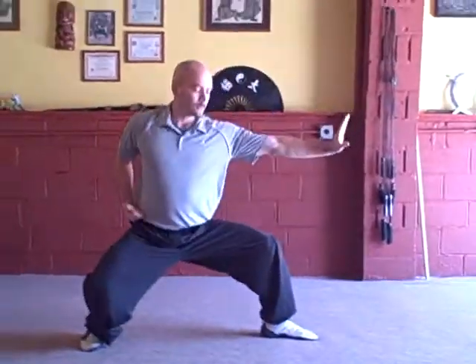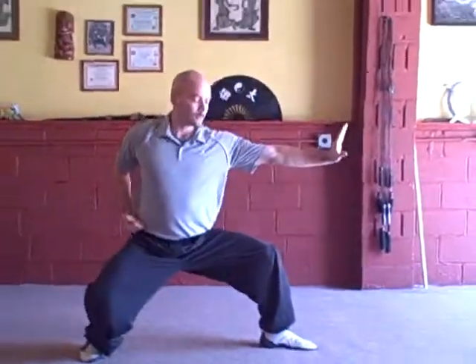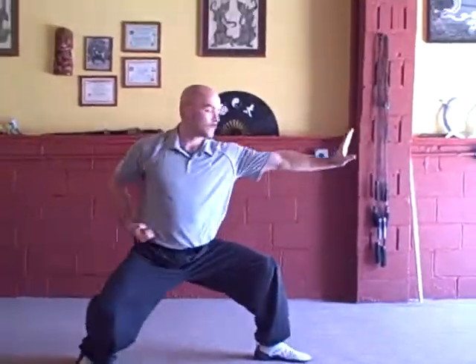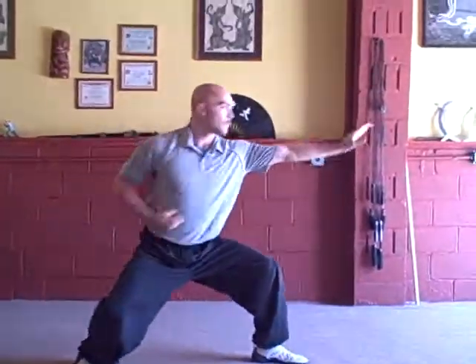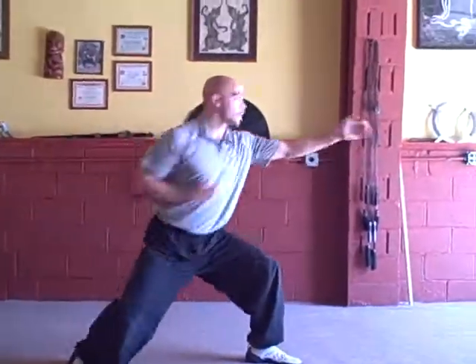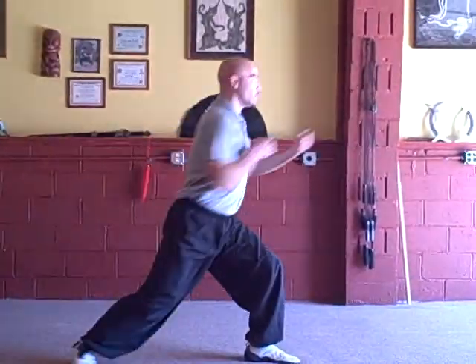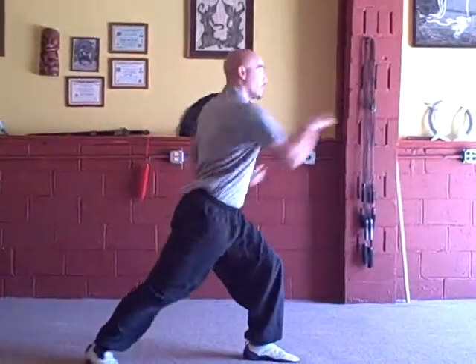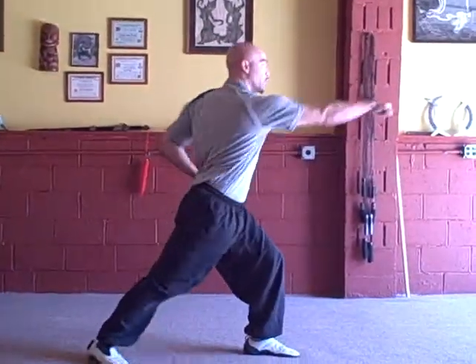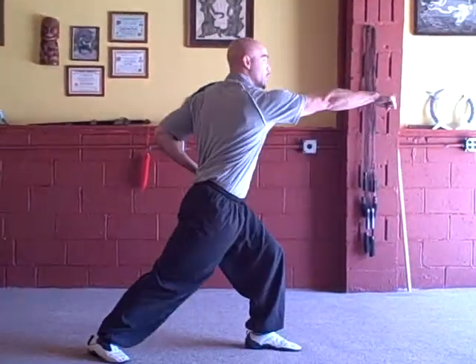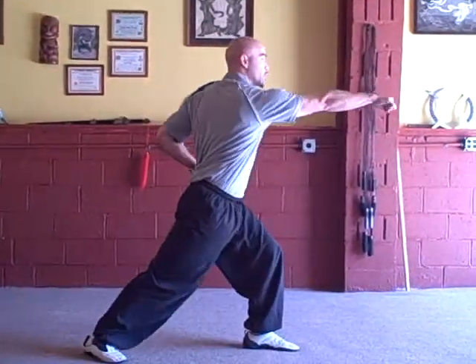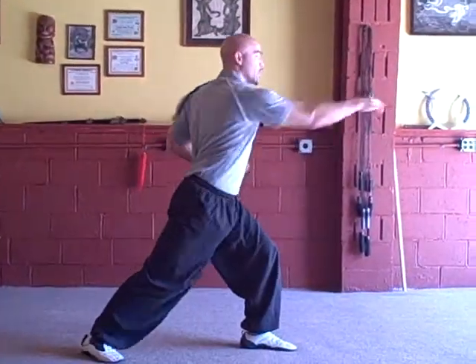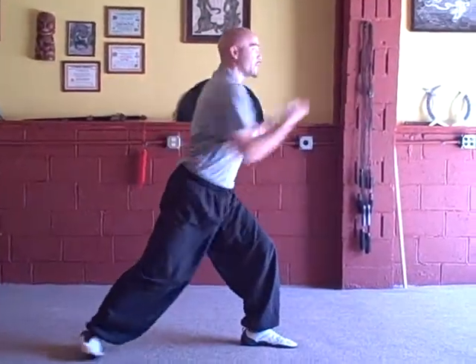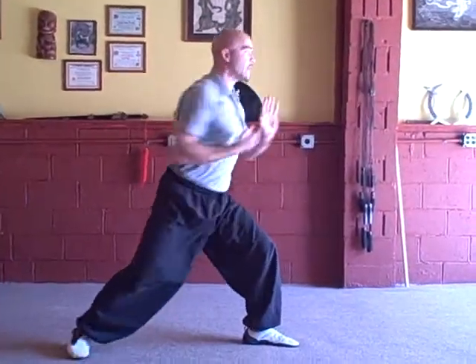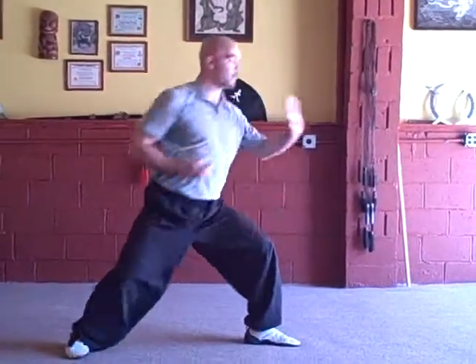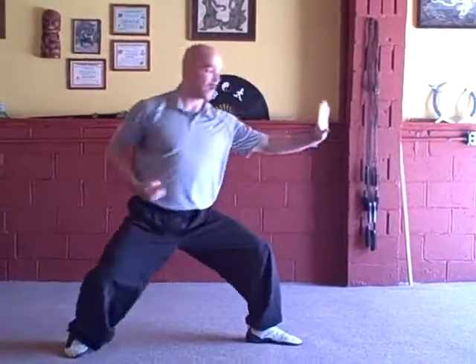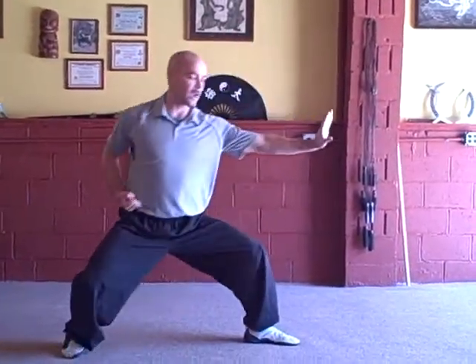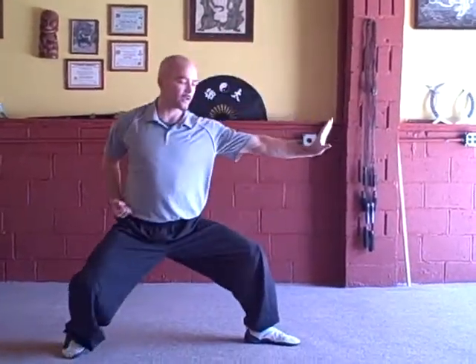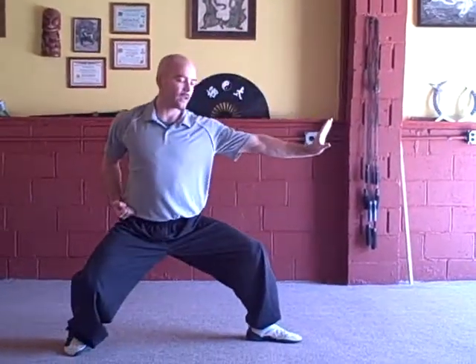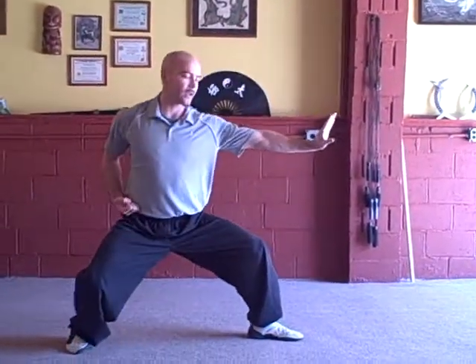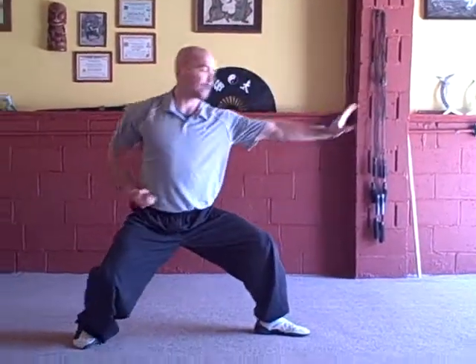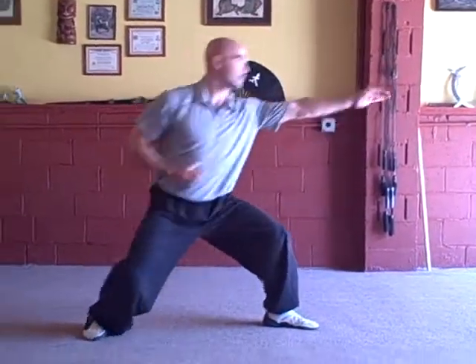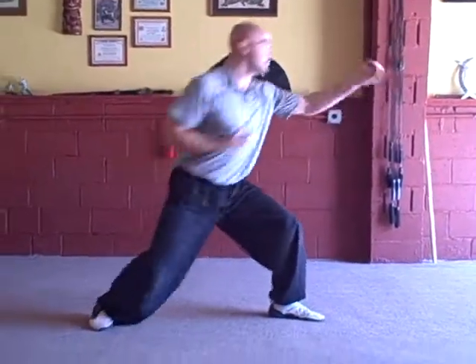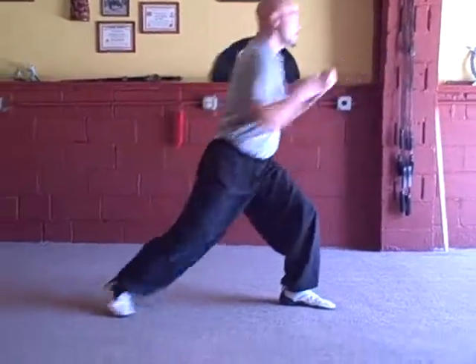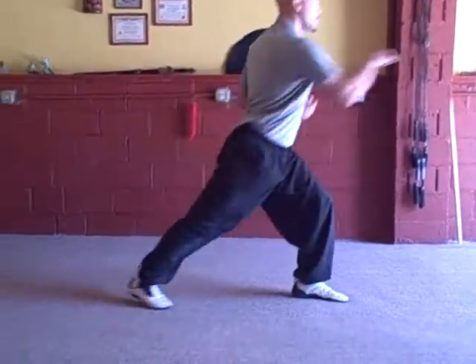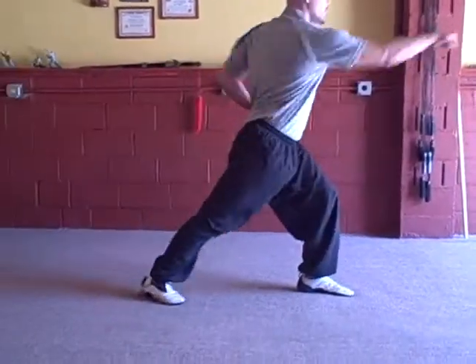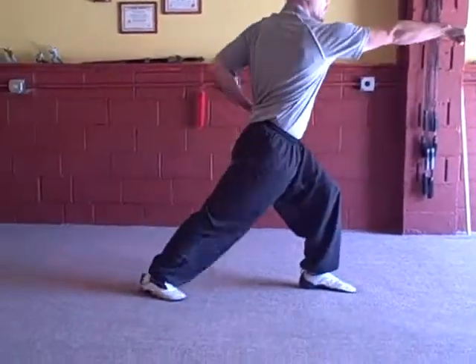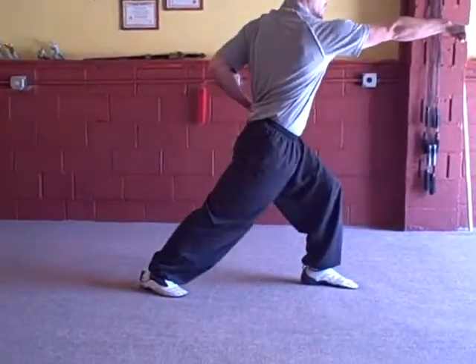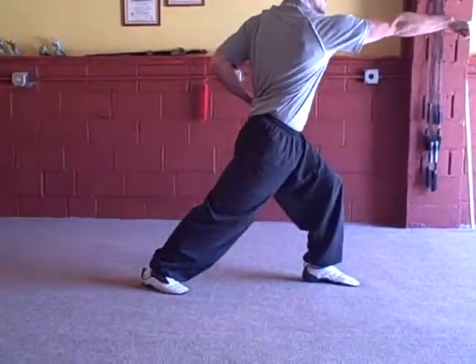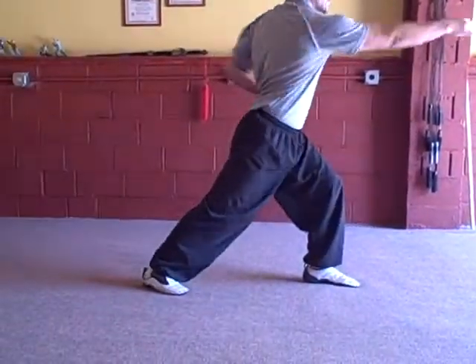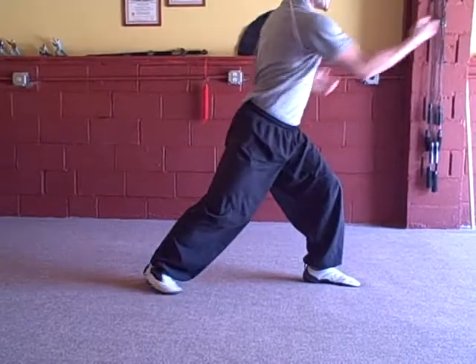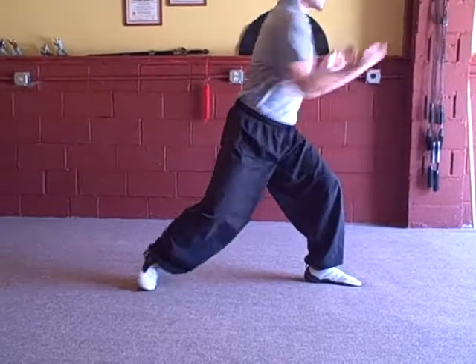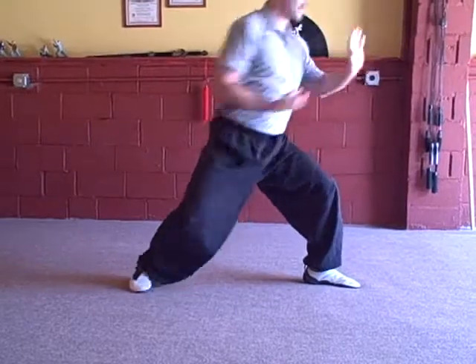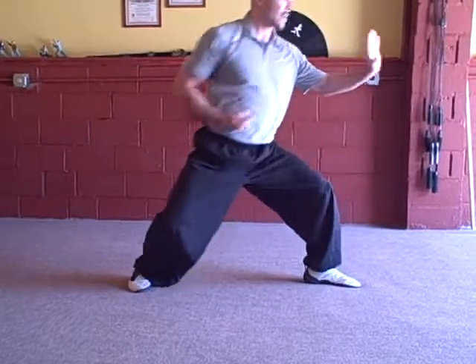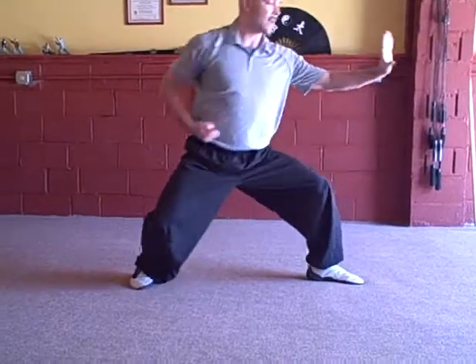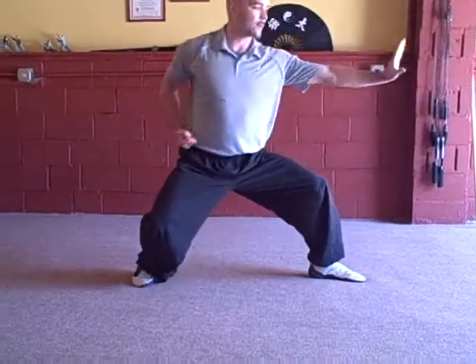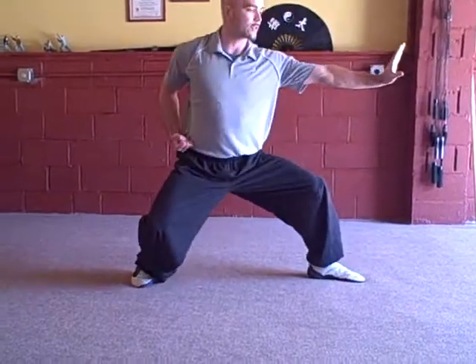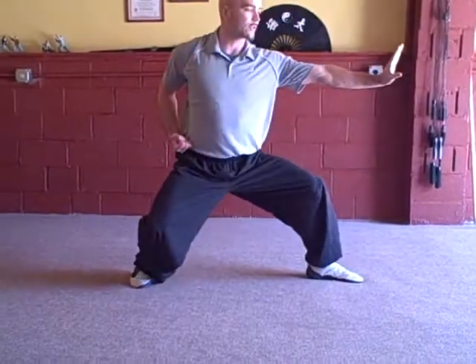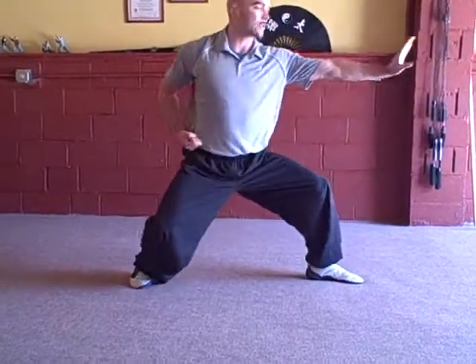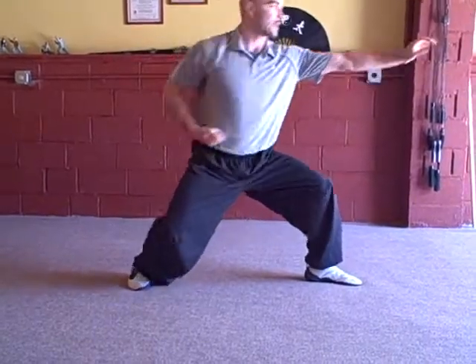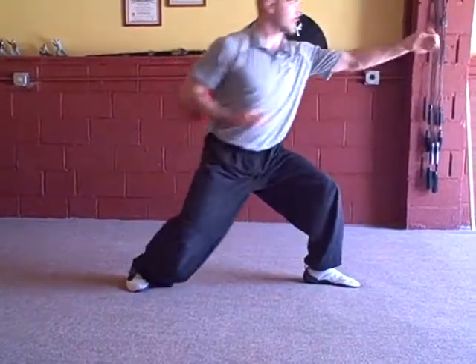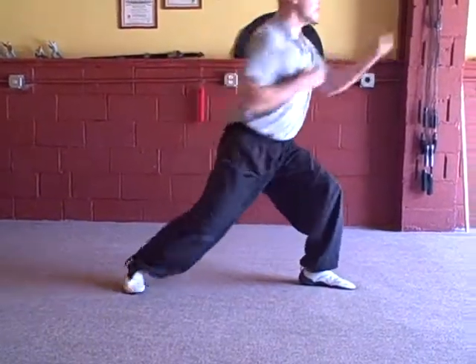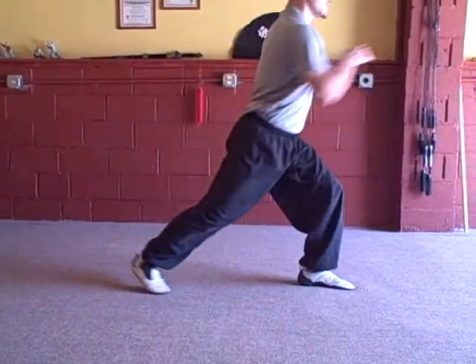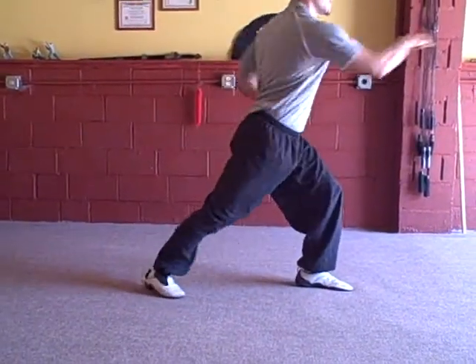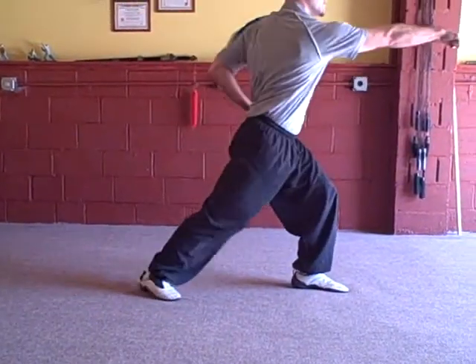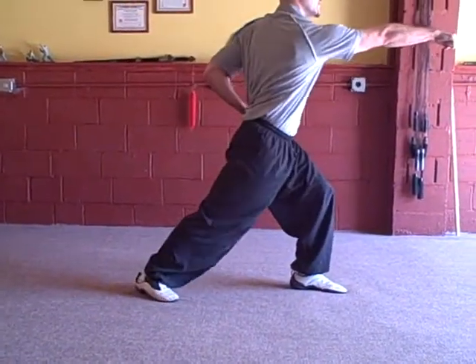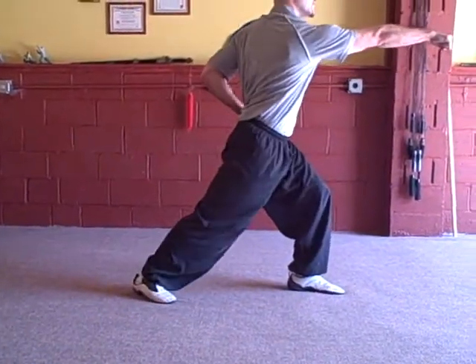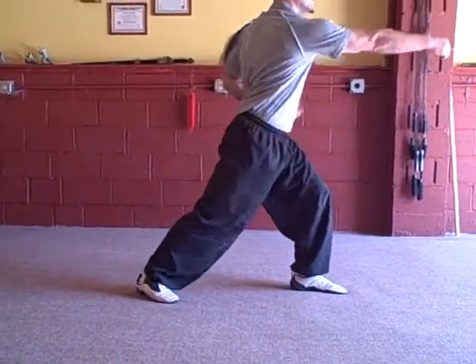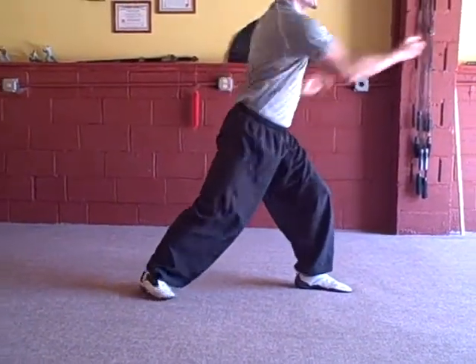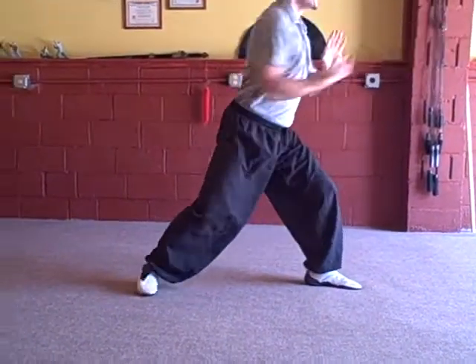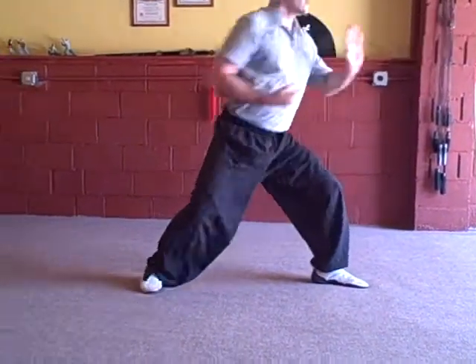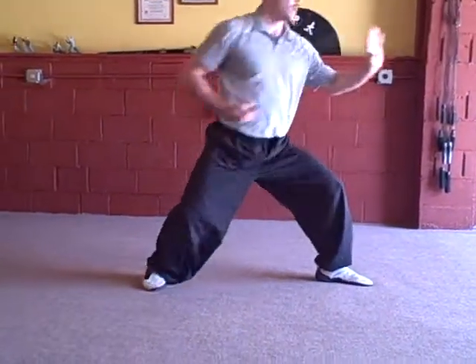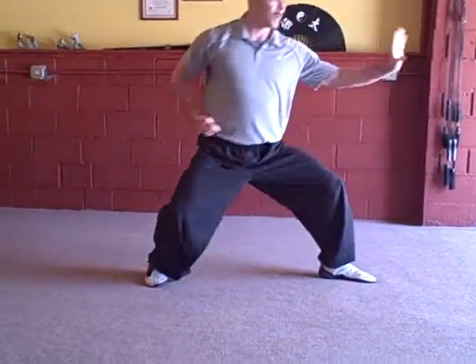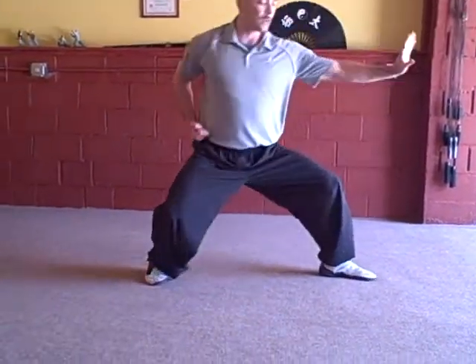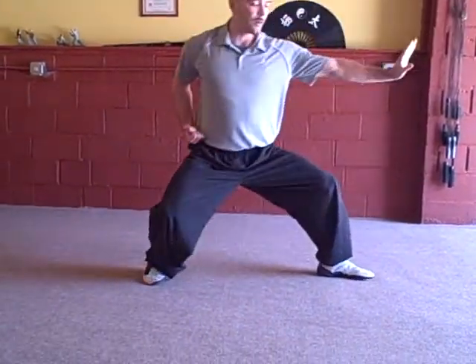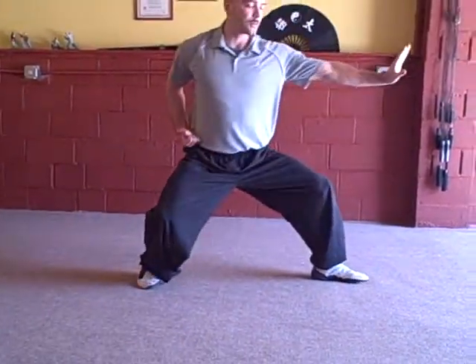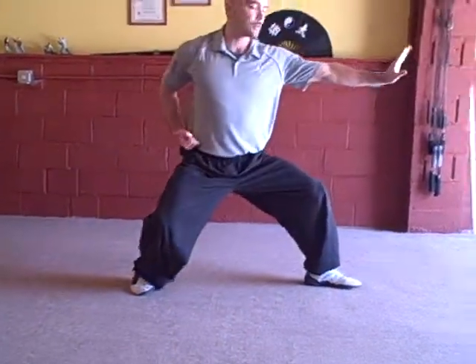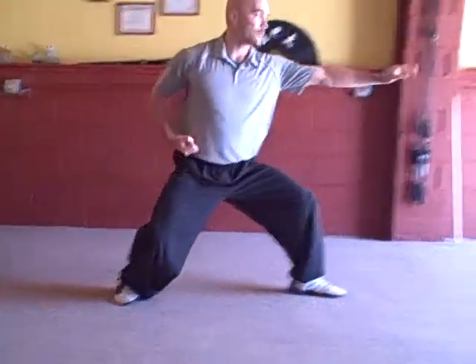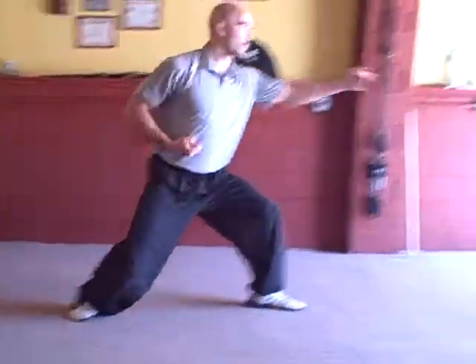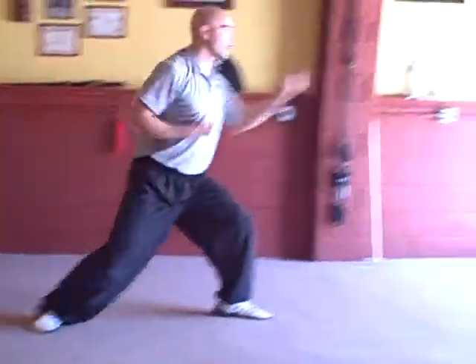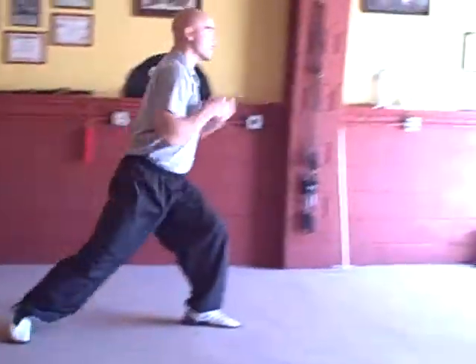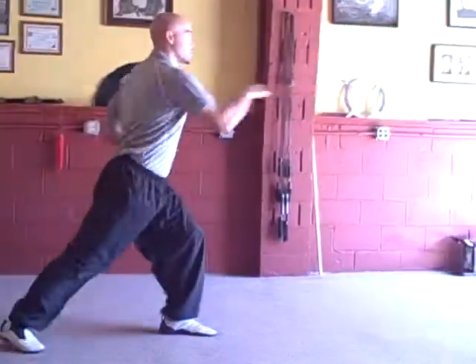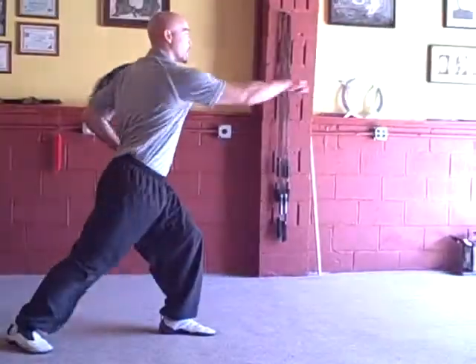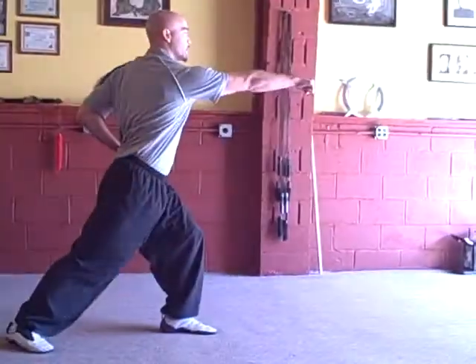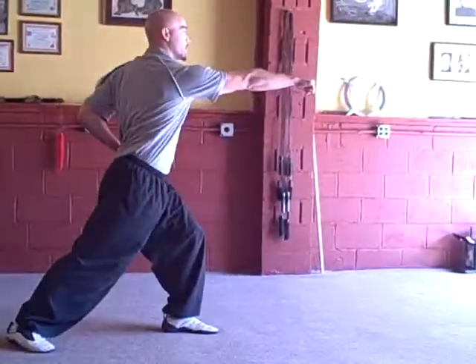You're going to push off that back leg. Once you get the dynamics of the technique, it becomes more explosive.